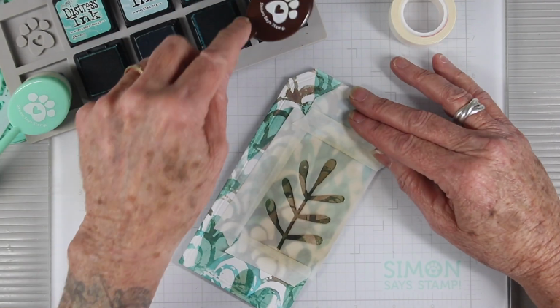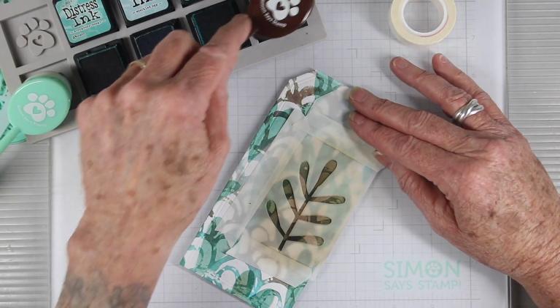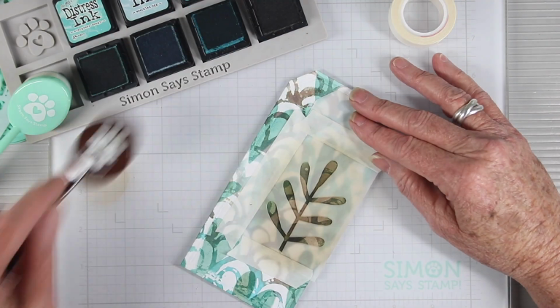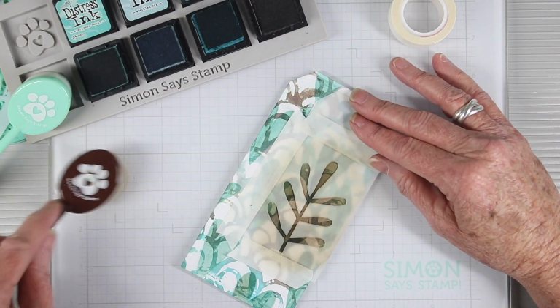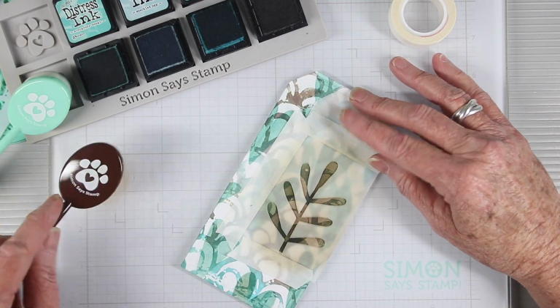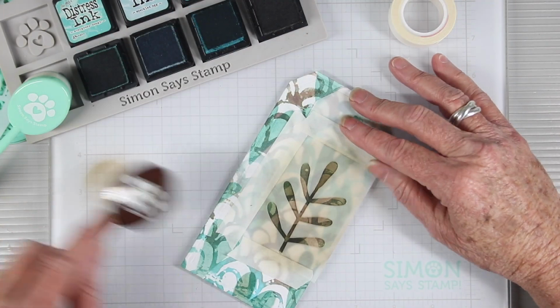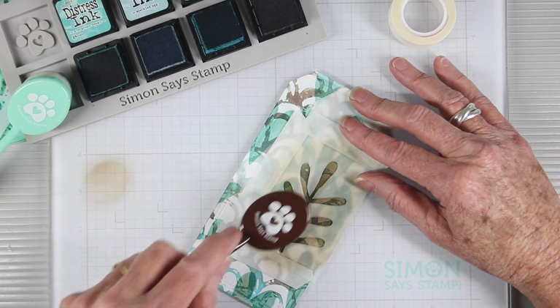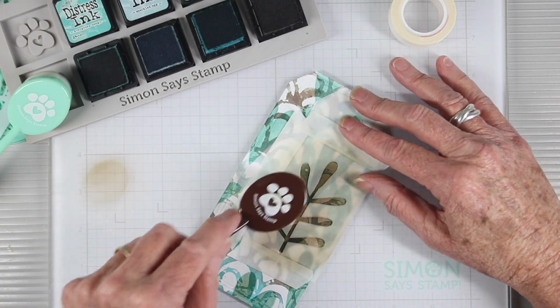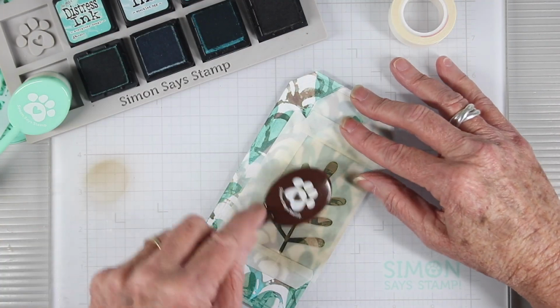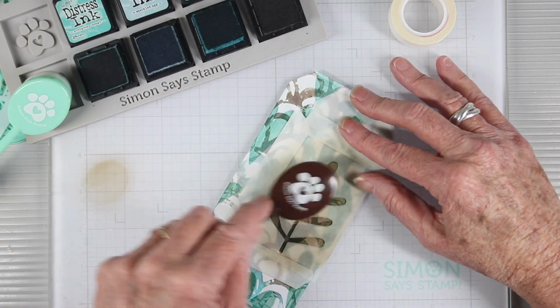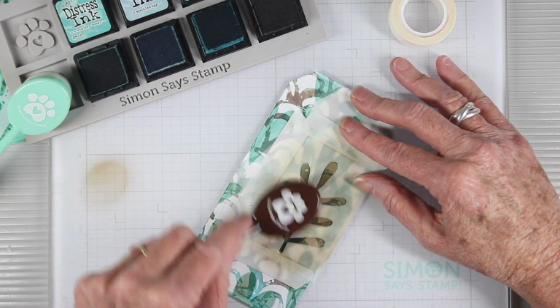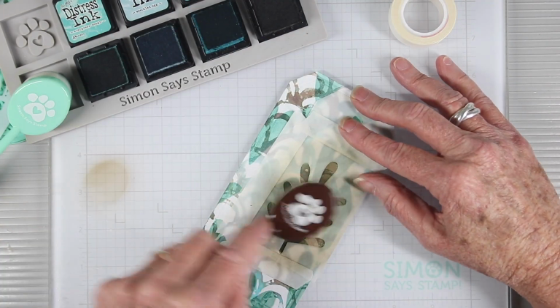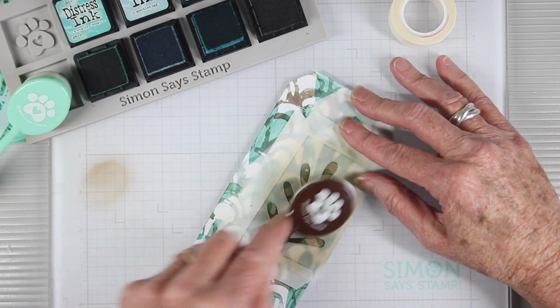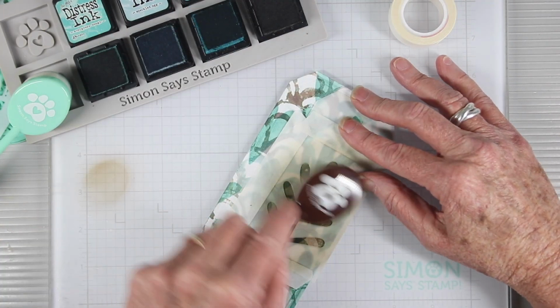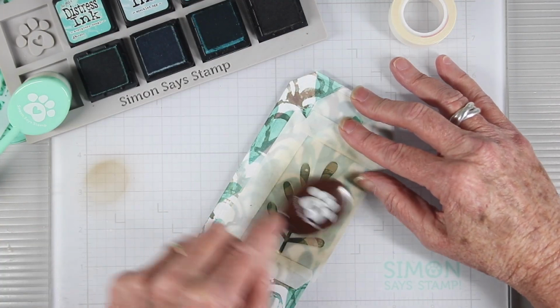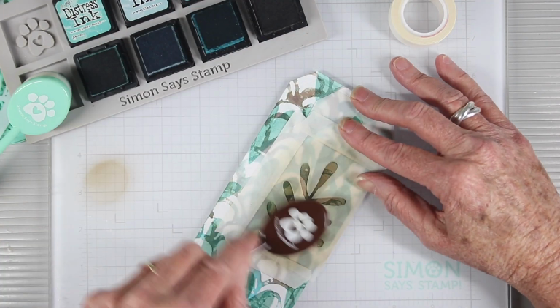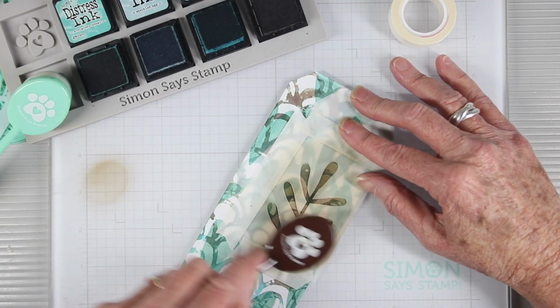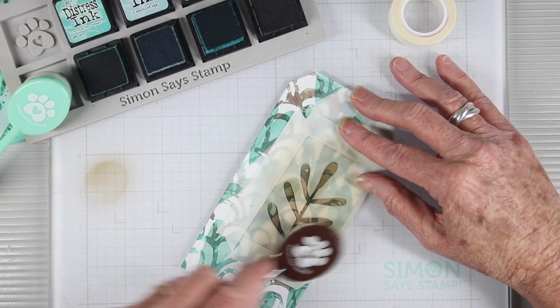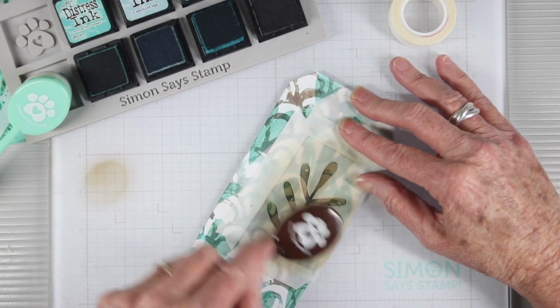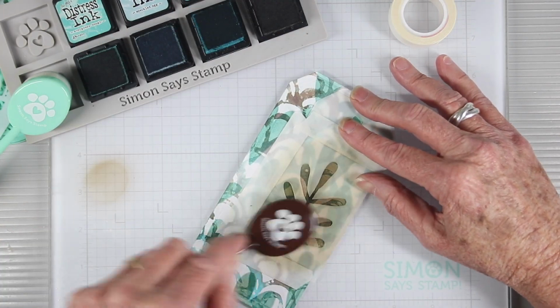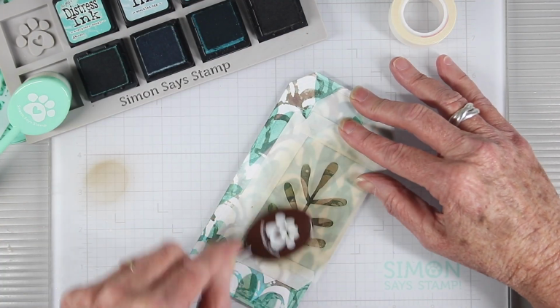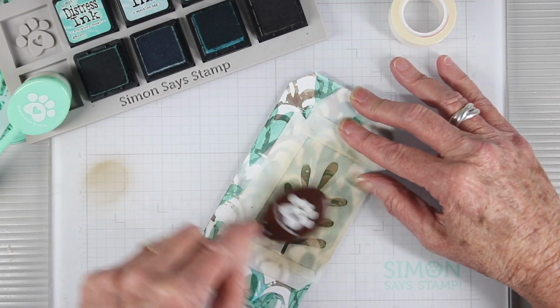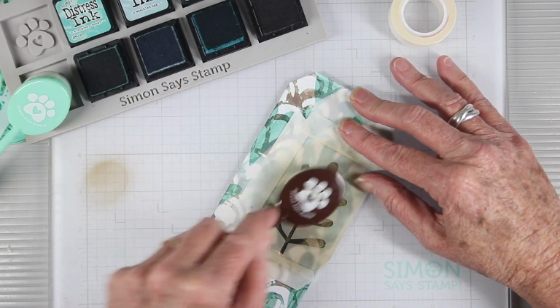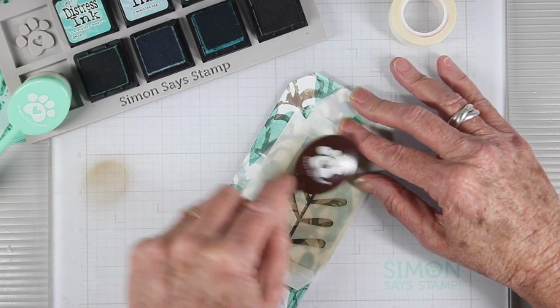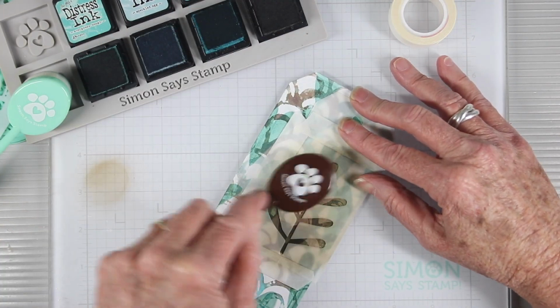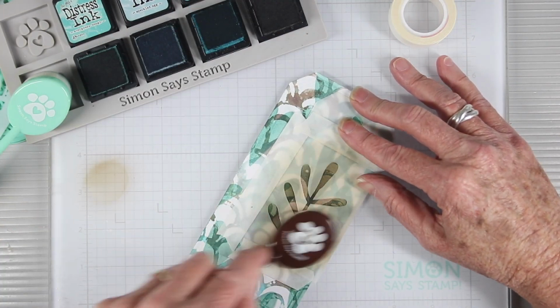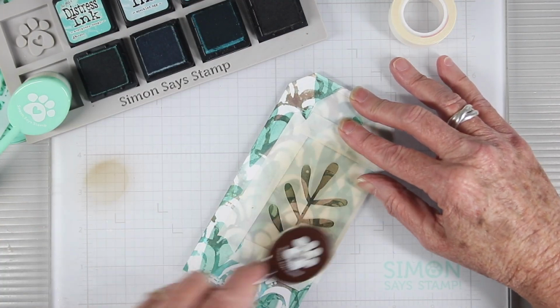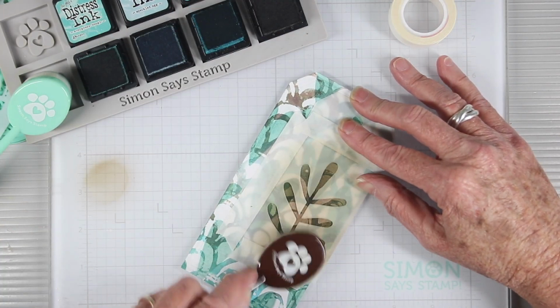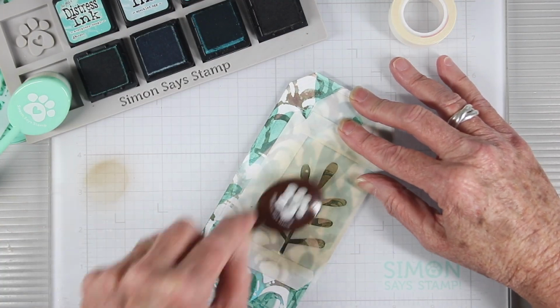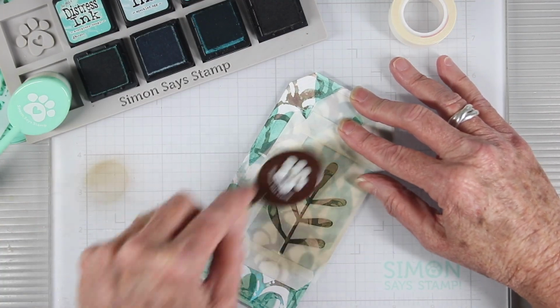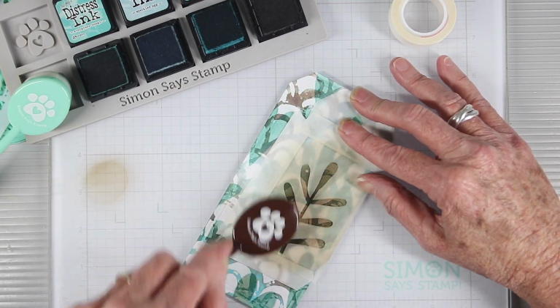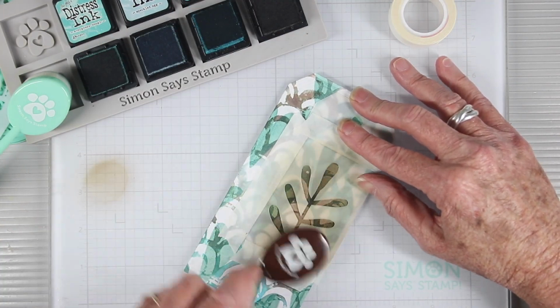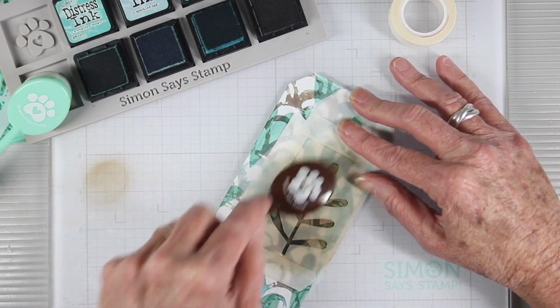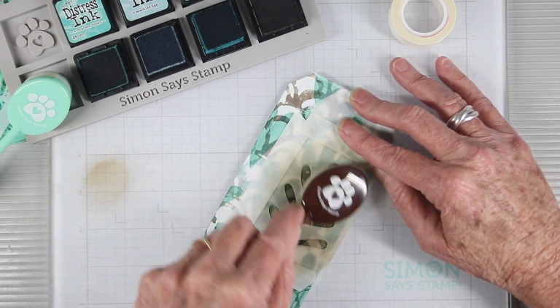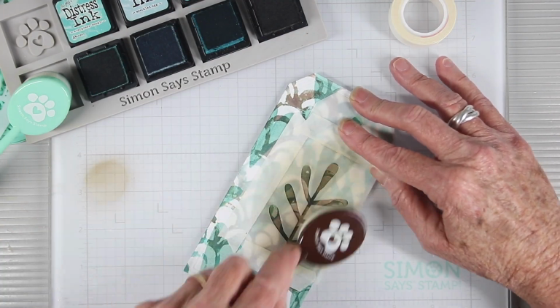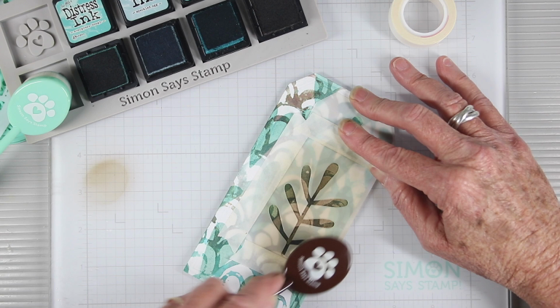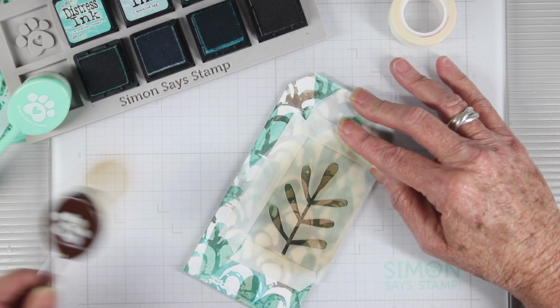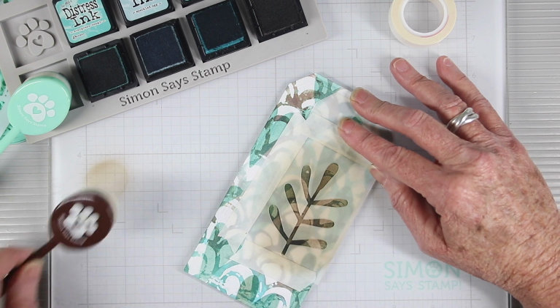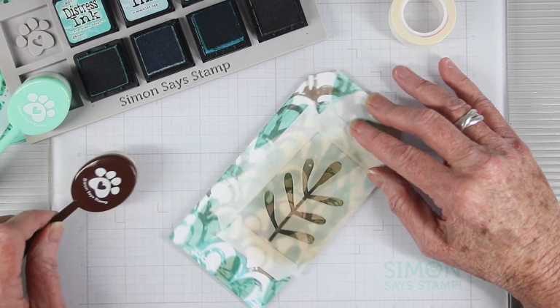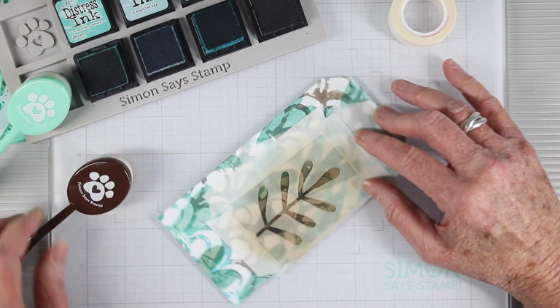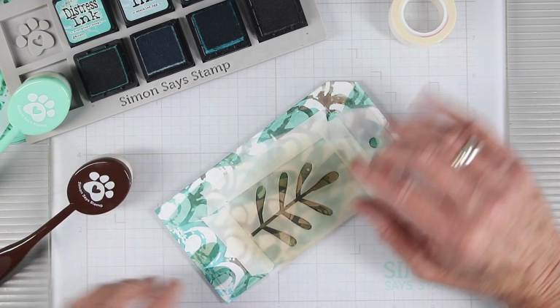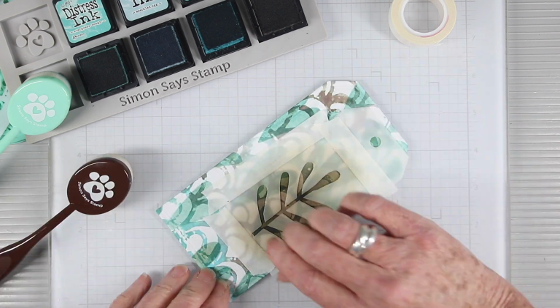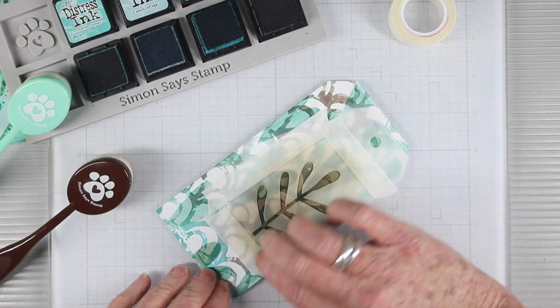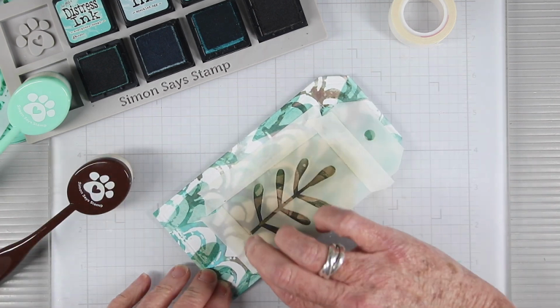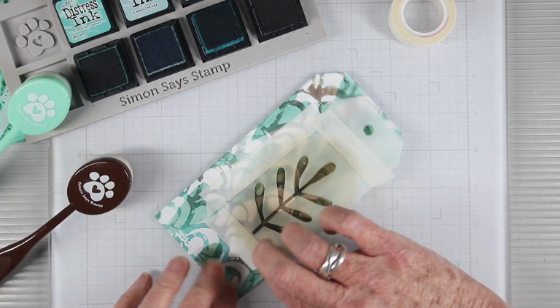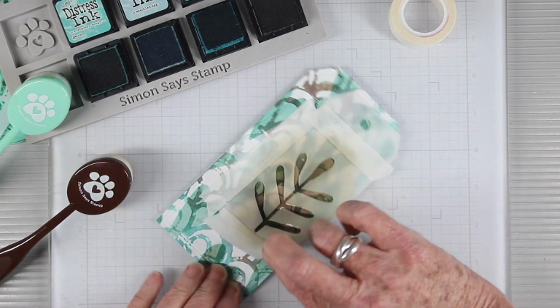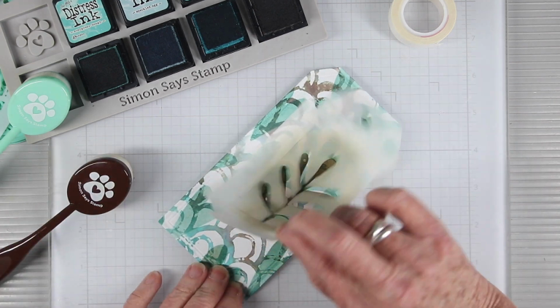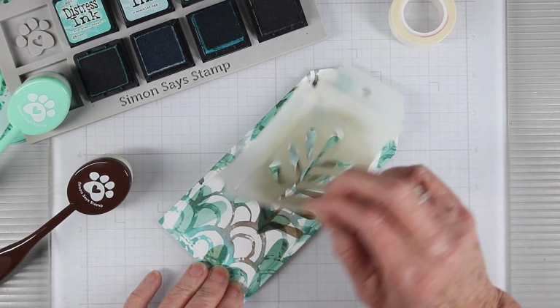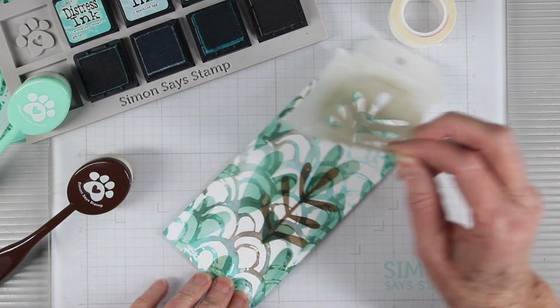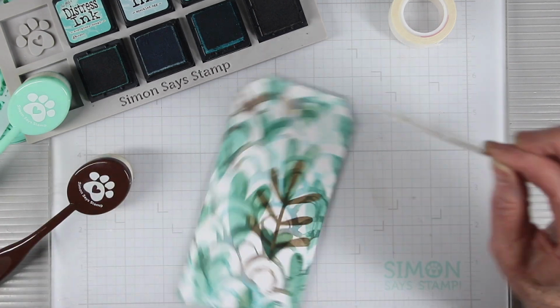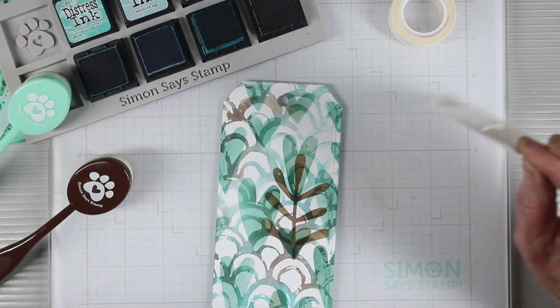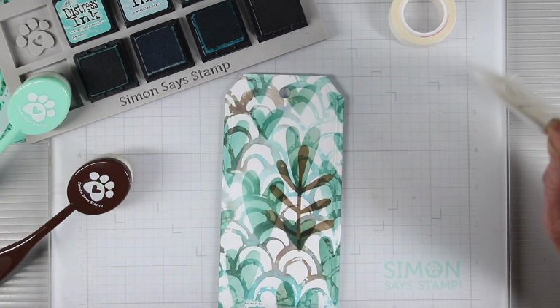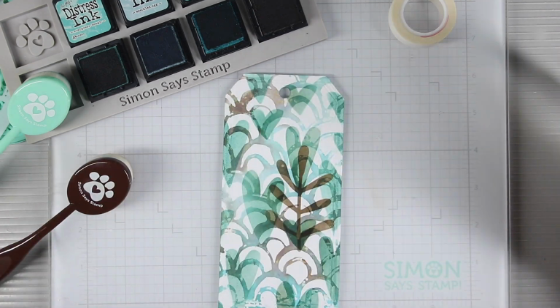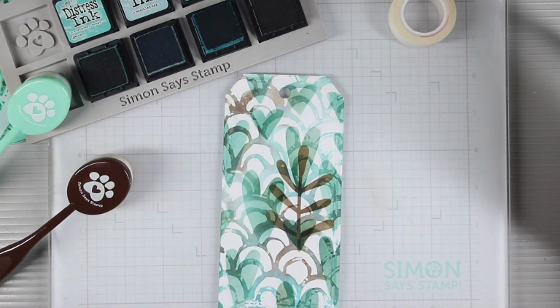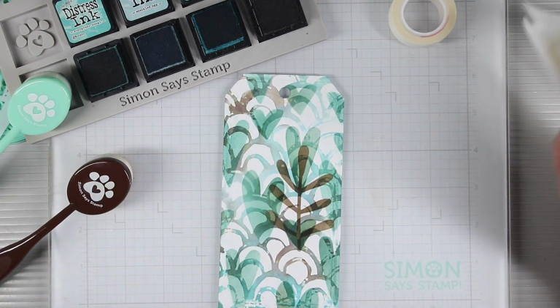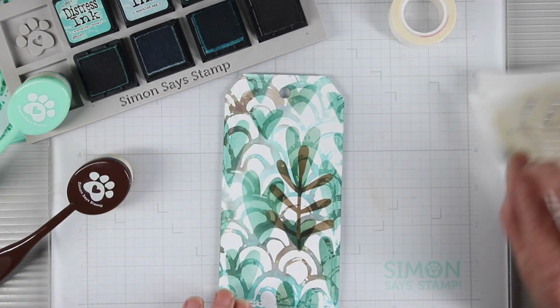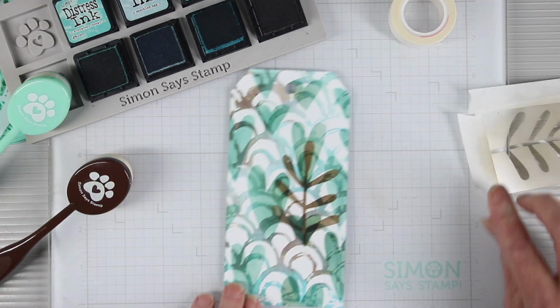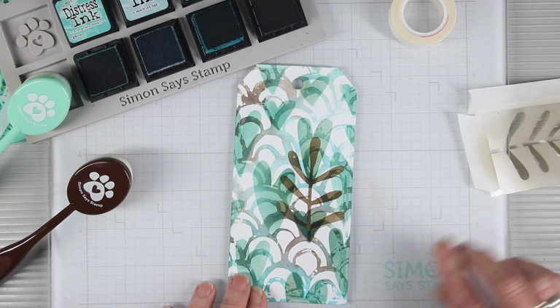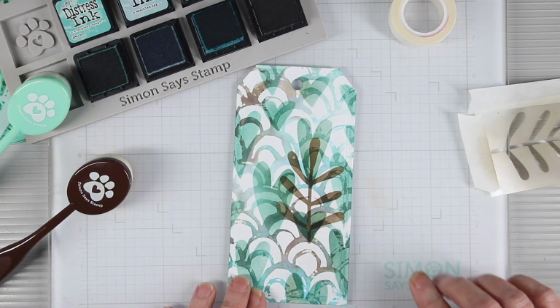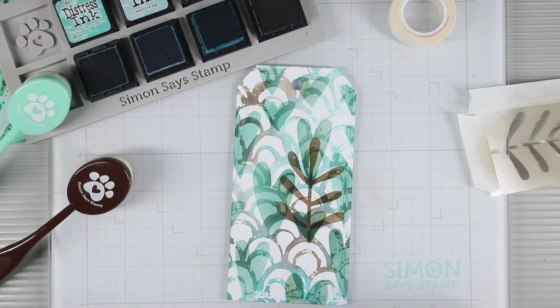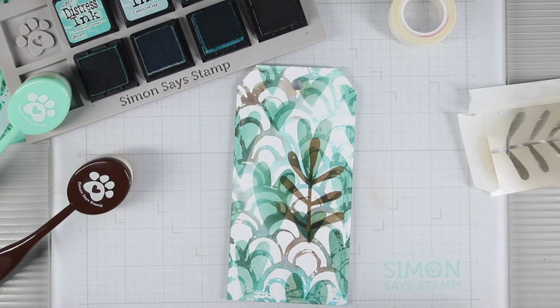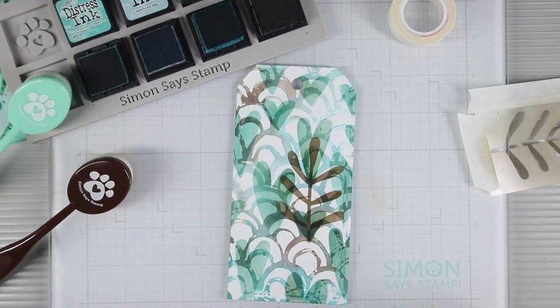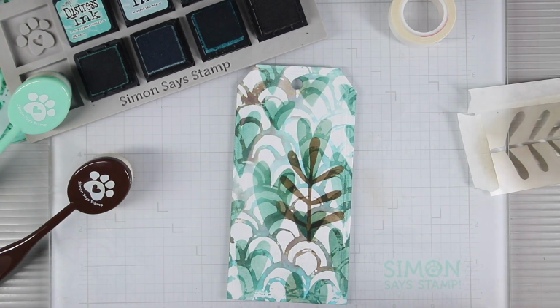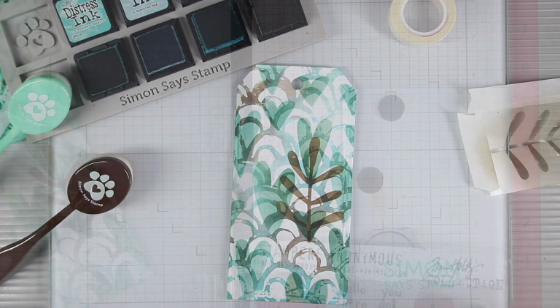Once I had my hearts completed I'm going back in with some walnut stain and a leafy design, and this will be a nice bold print to sit on top.